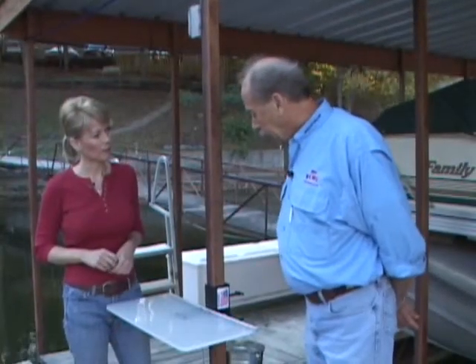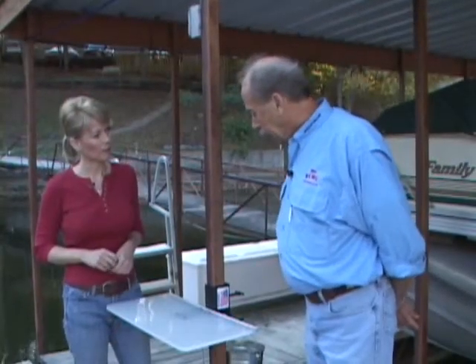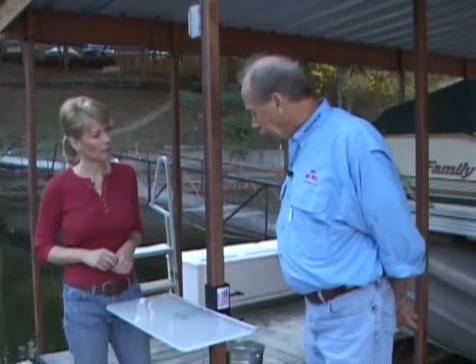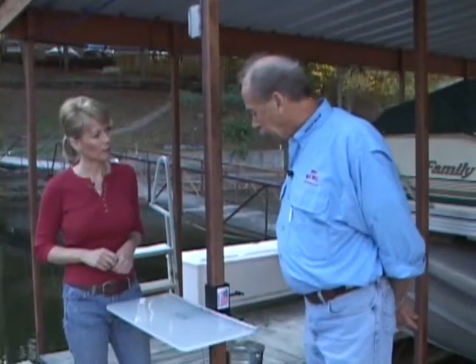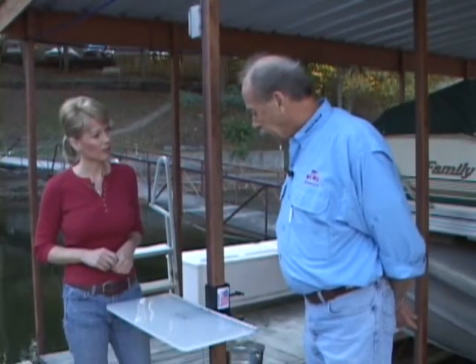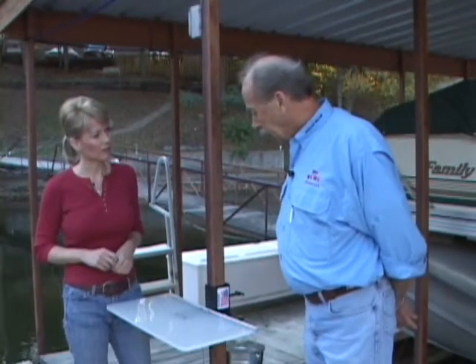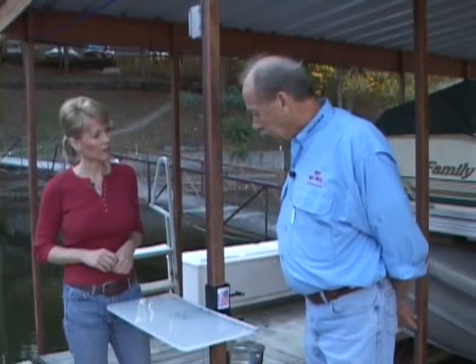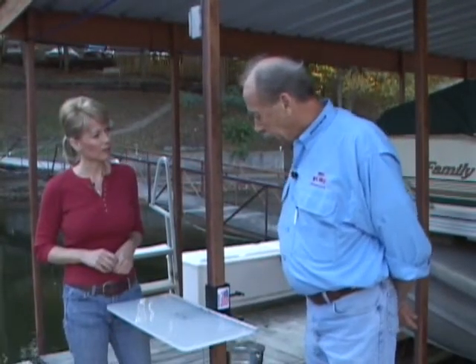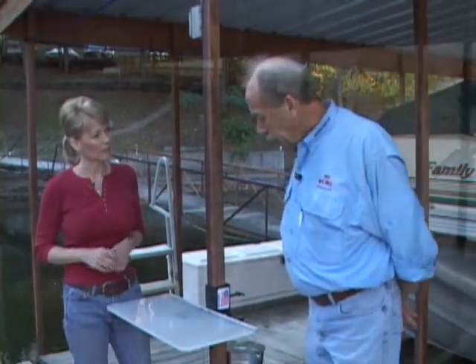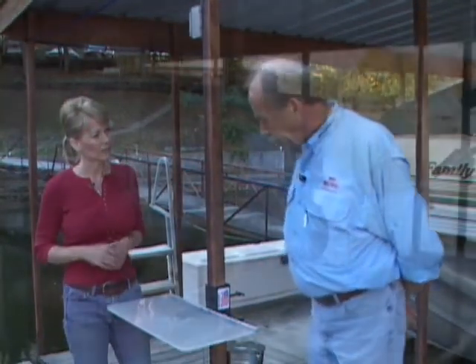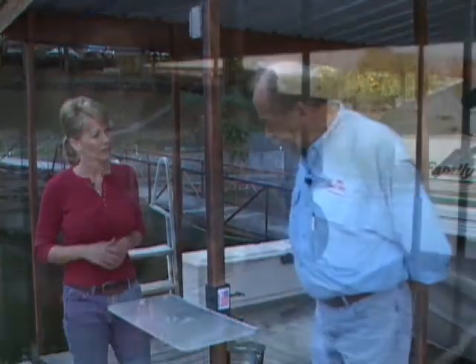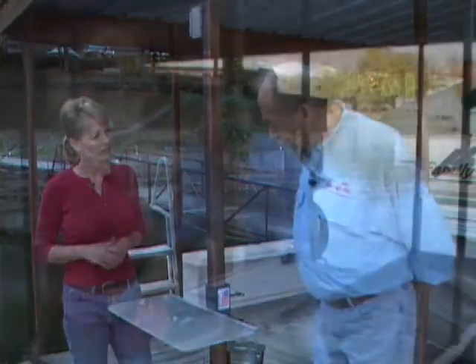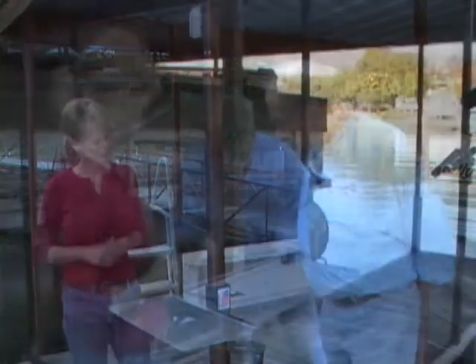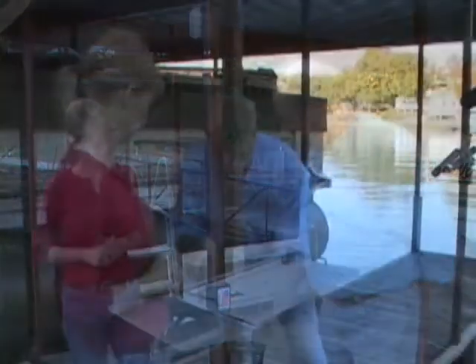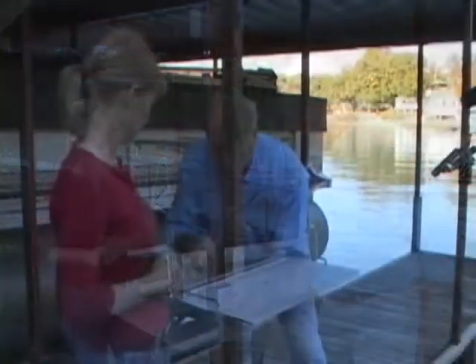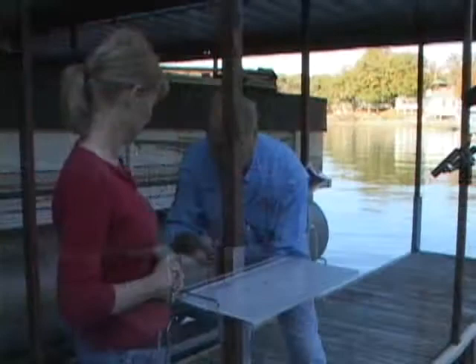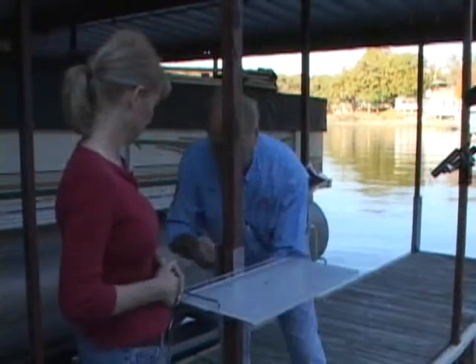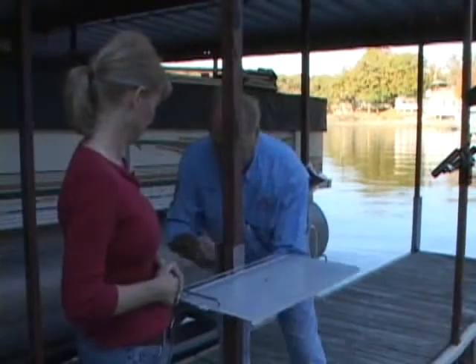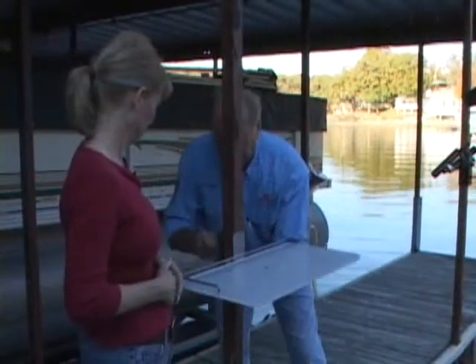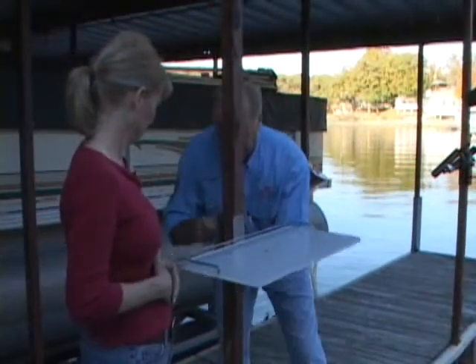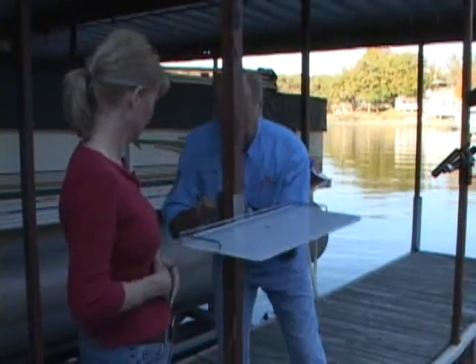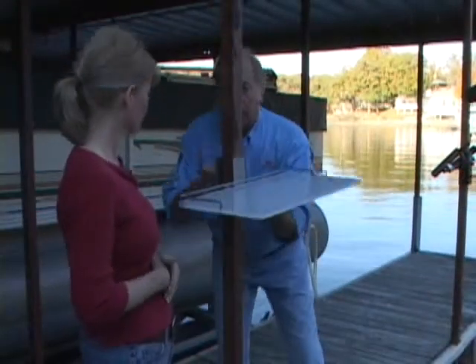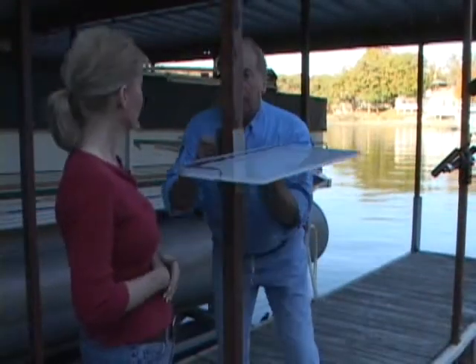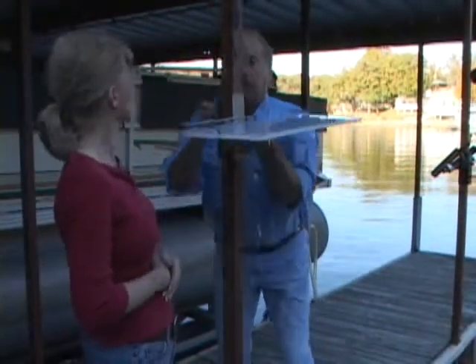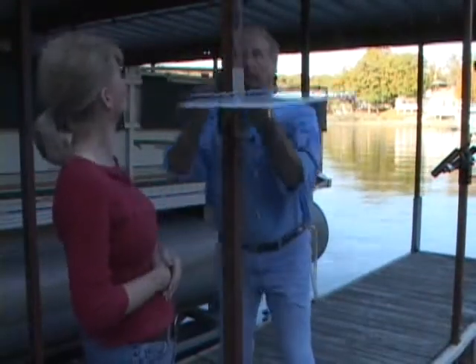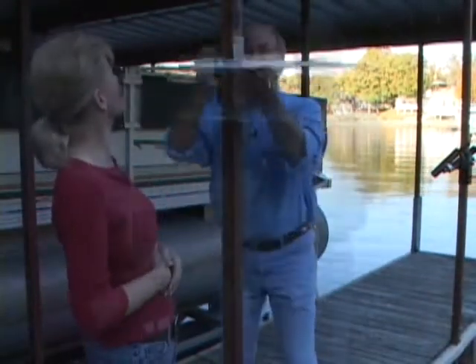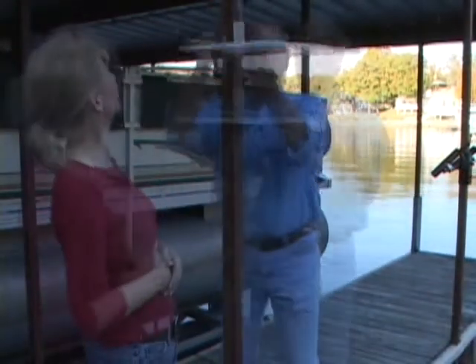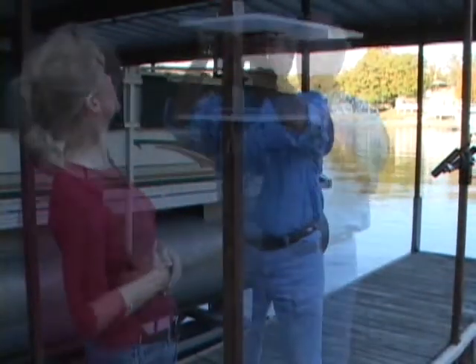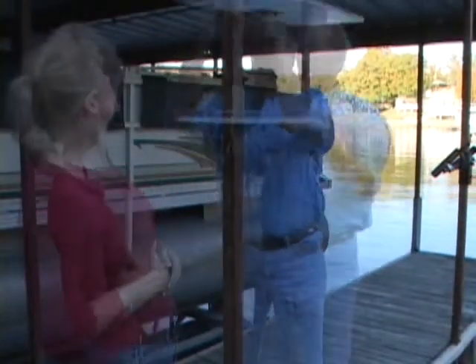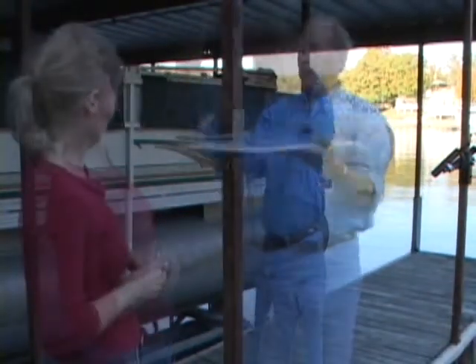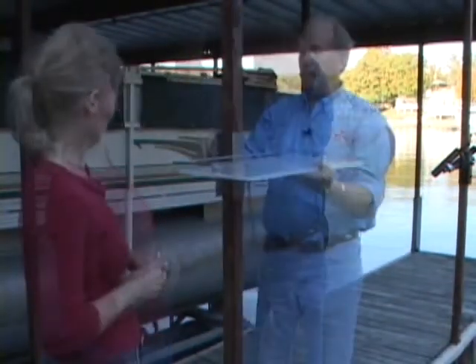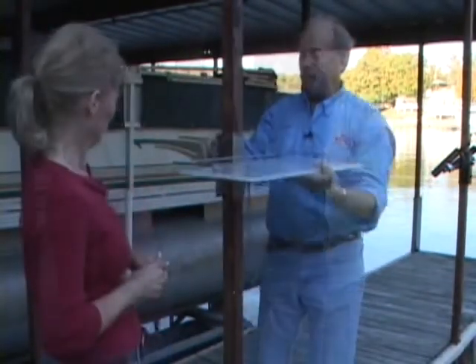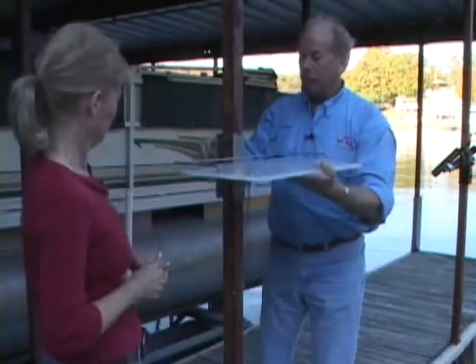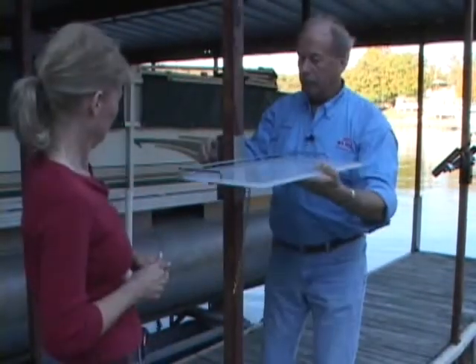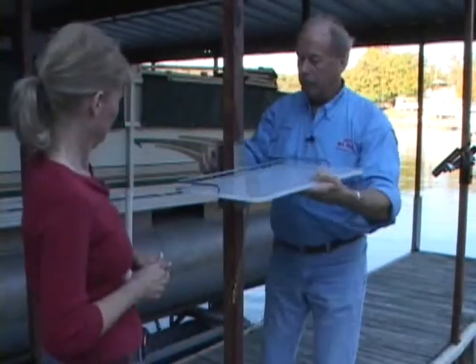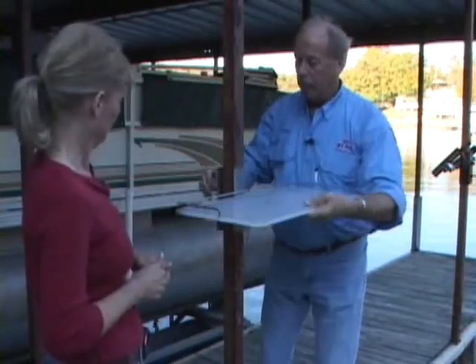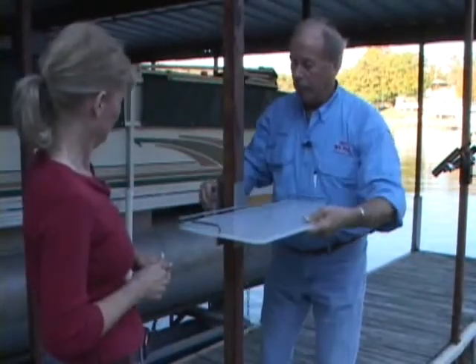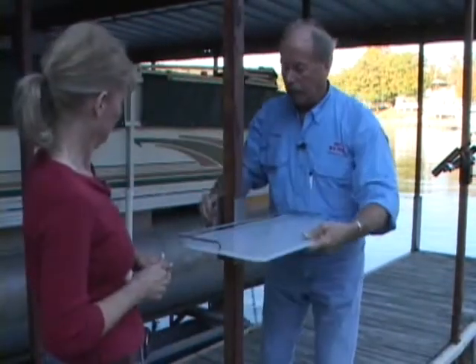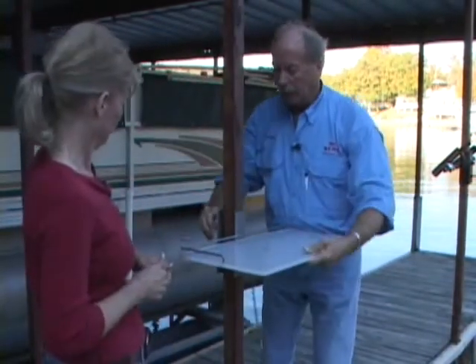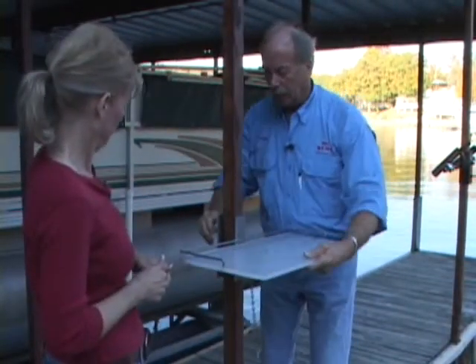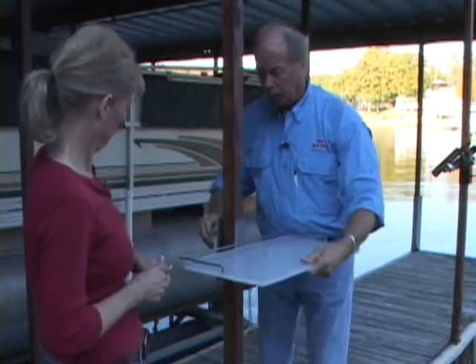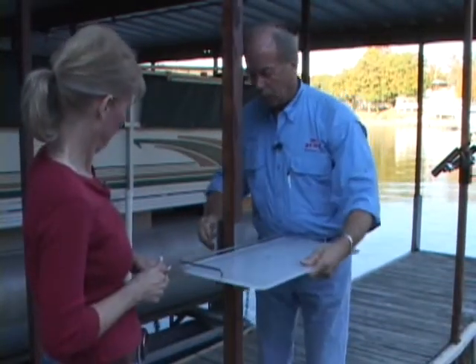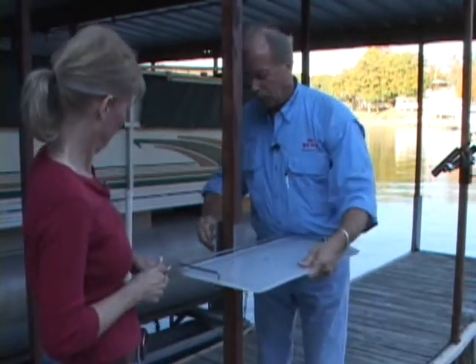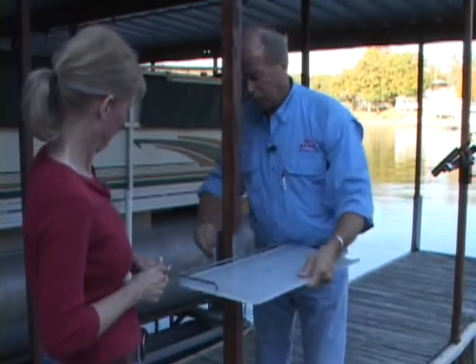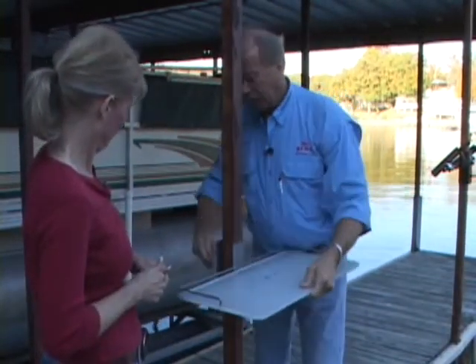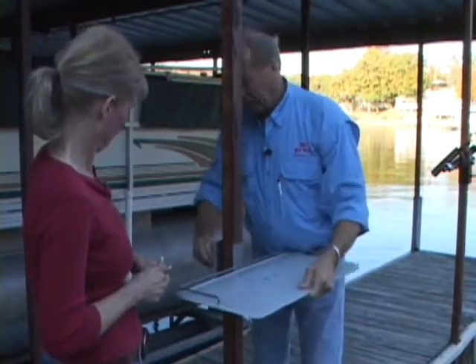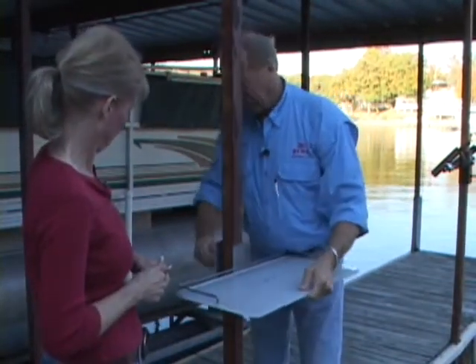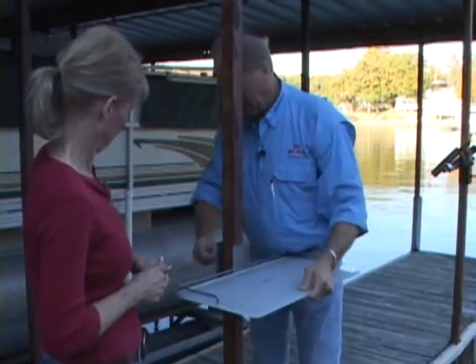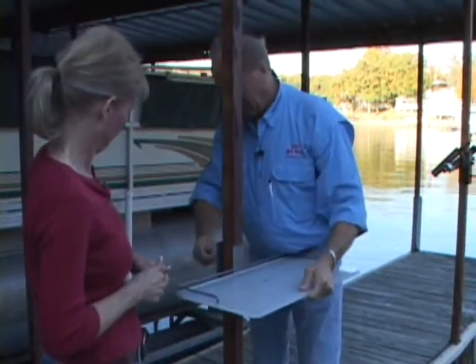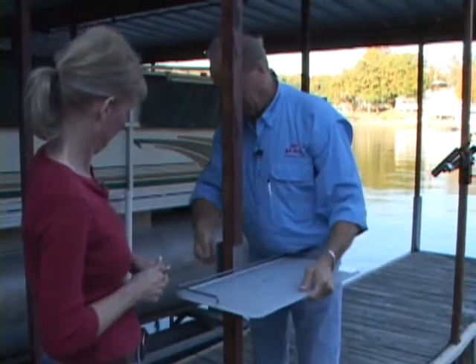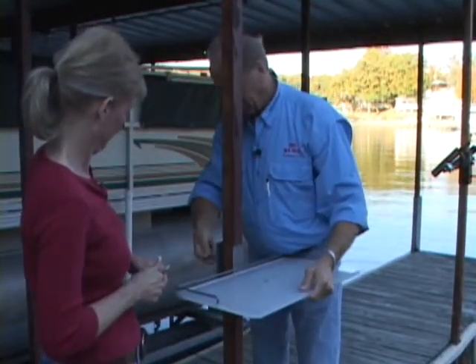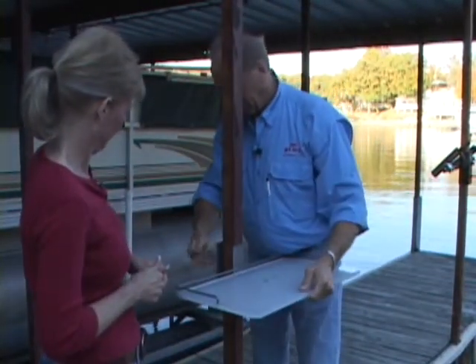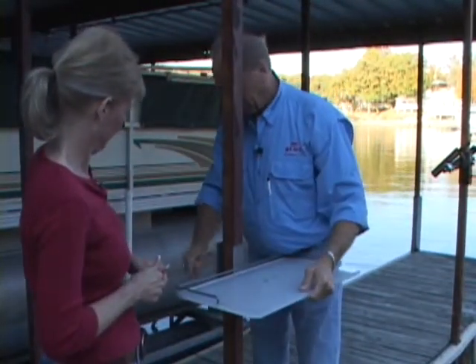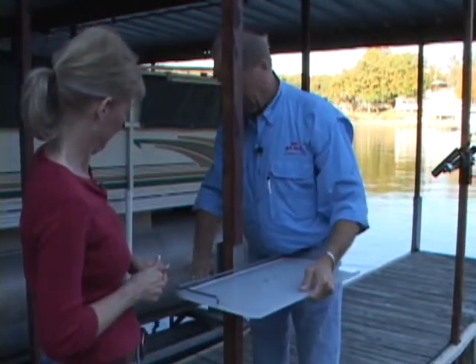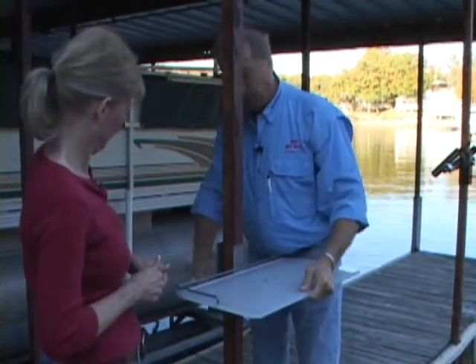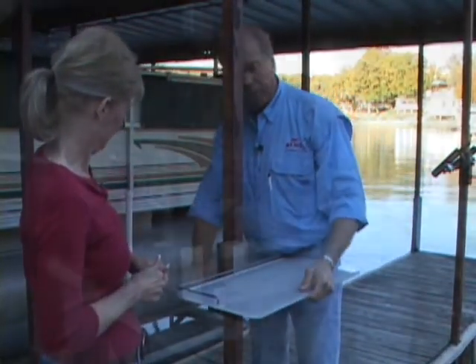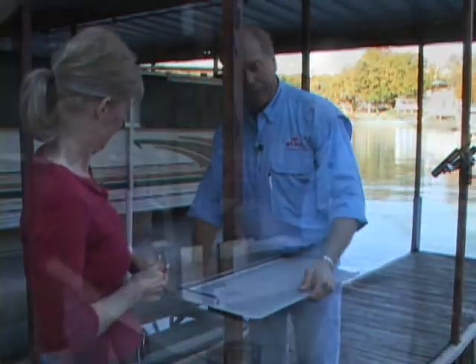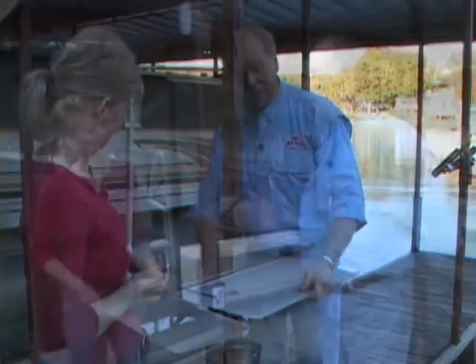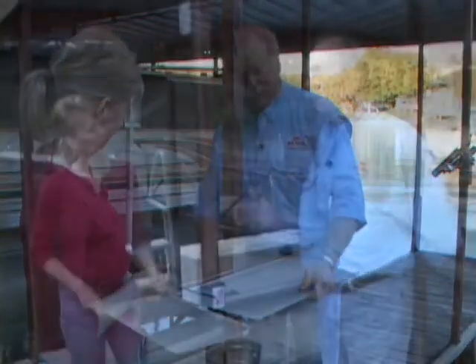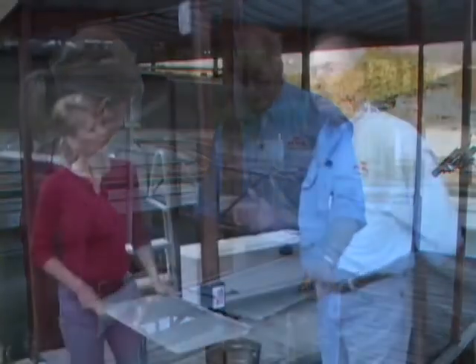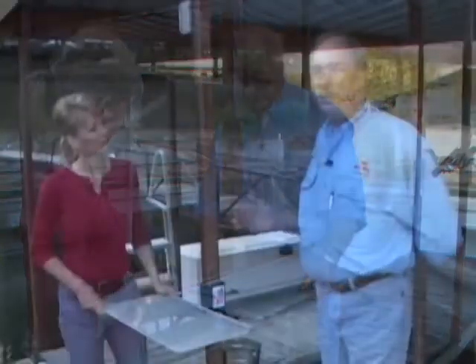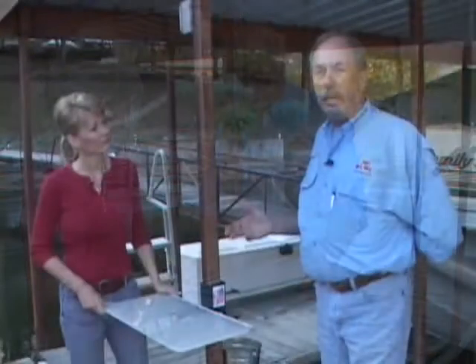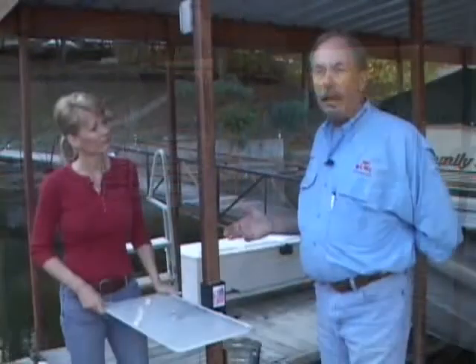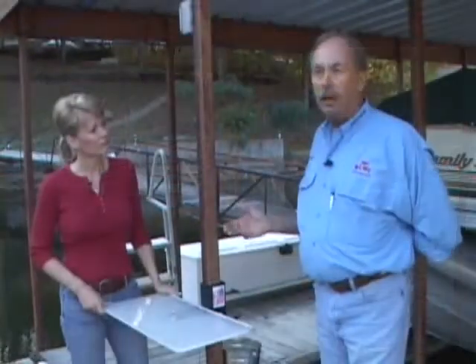It slides up and down for any height. You can sit and clean your fish, or you can stand.